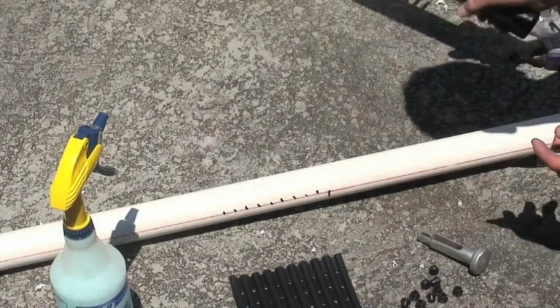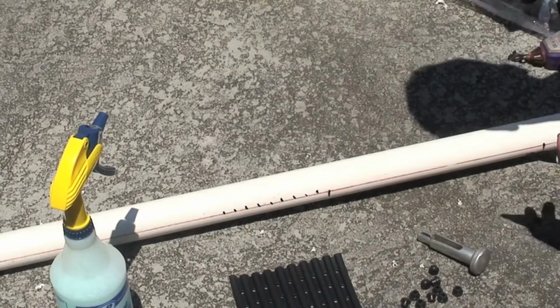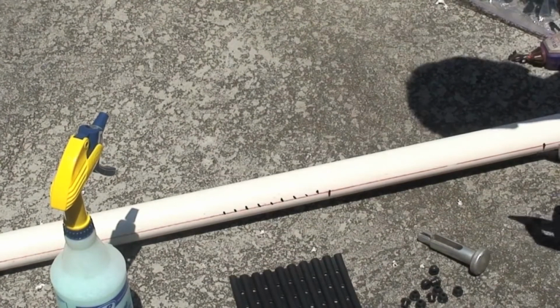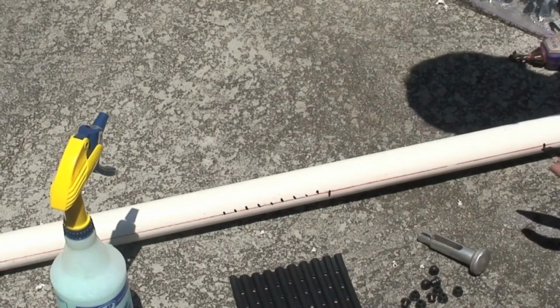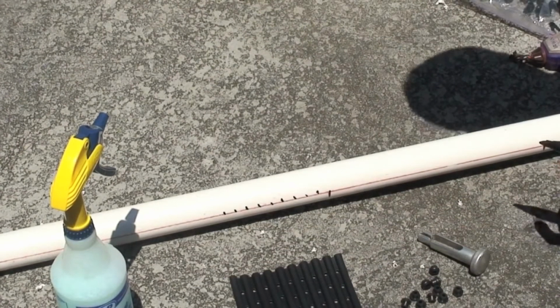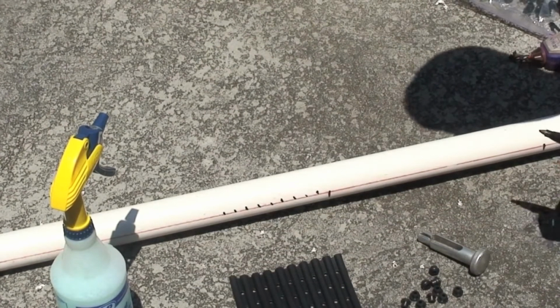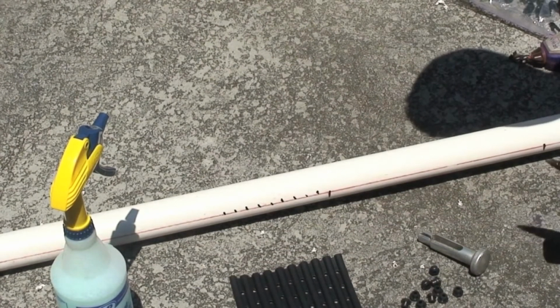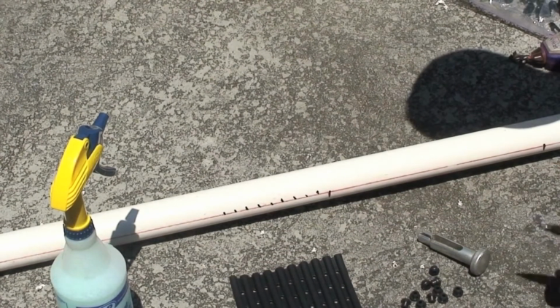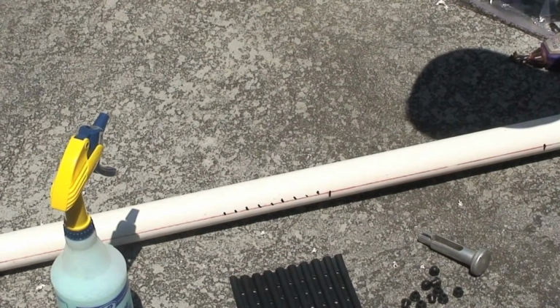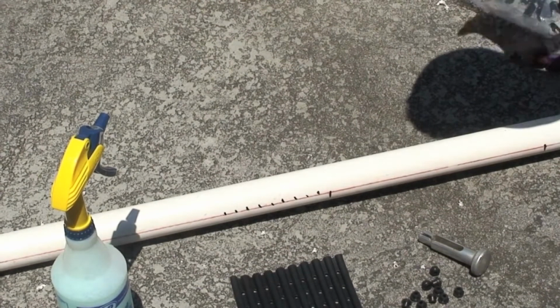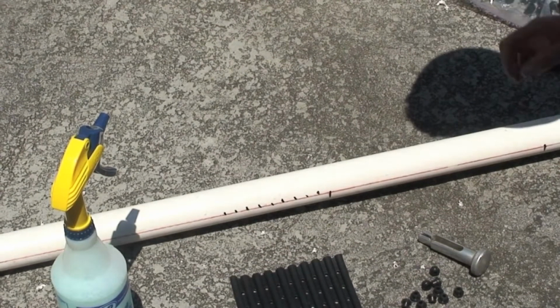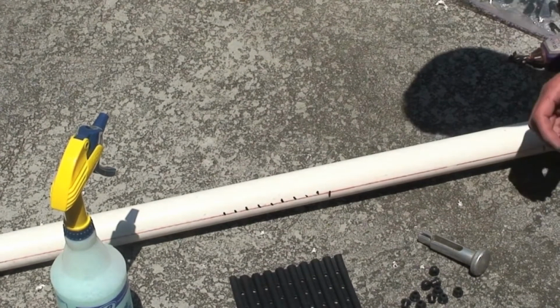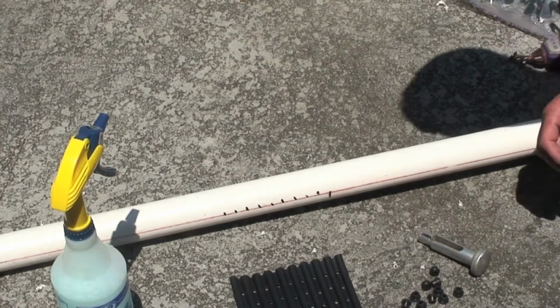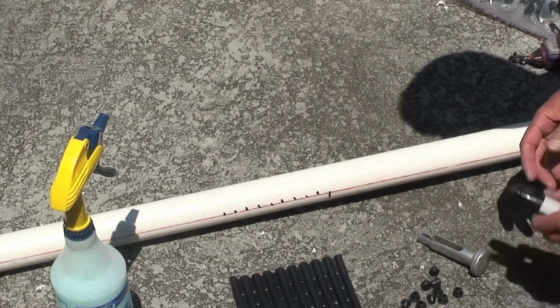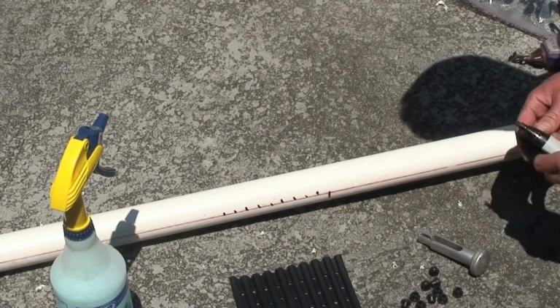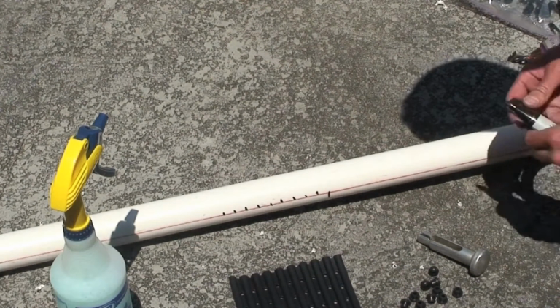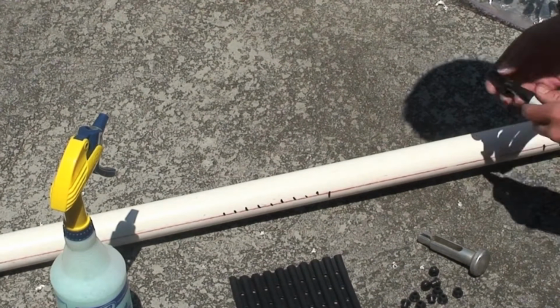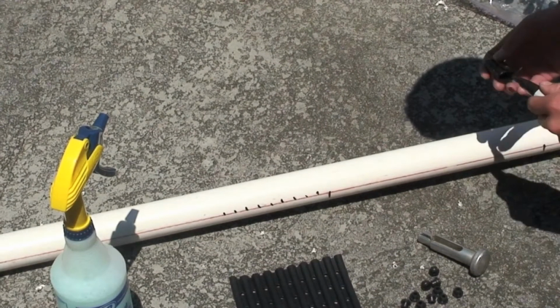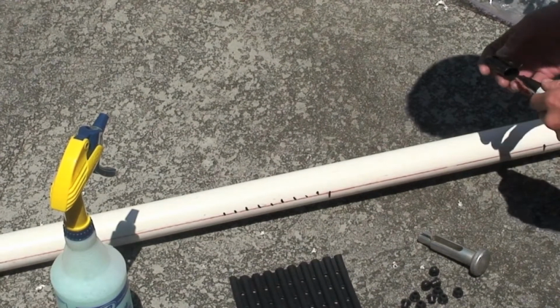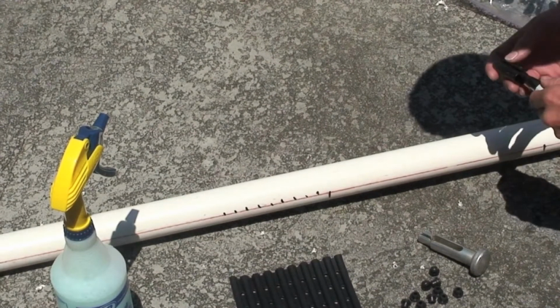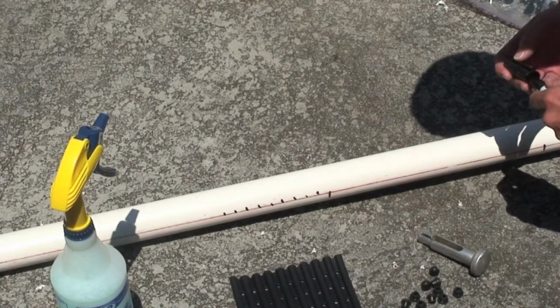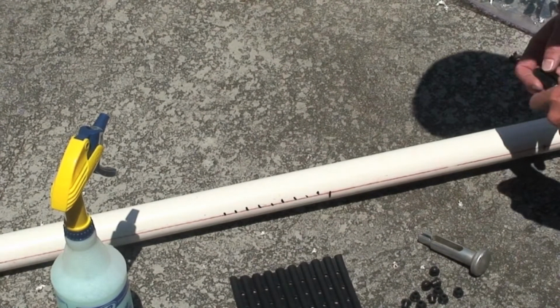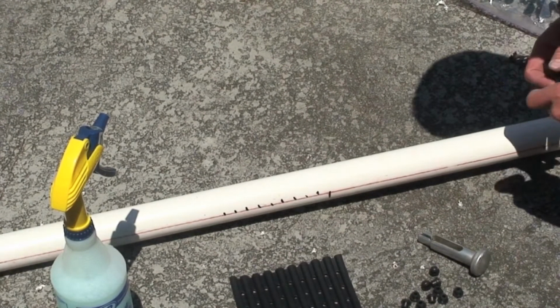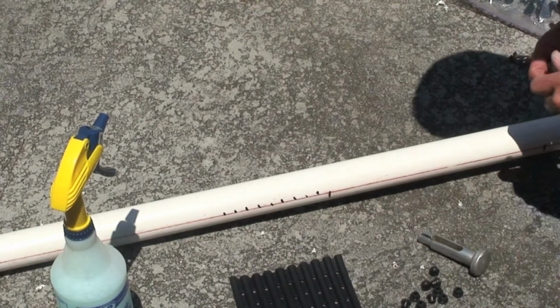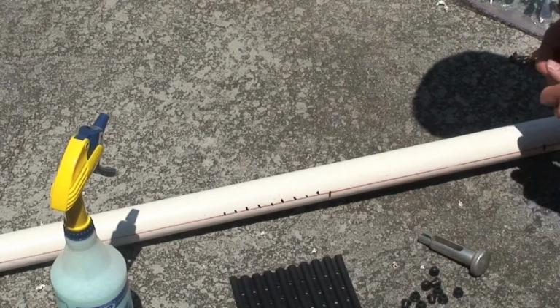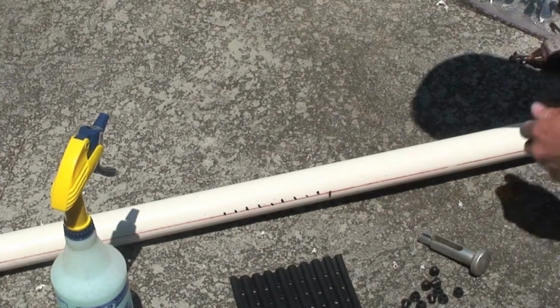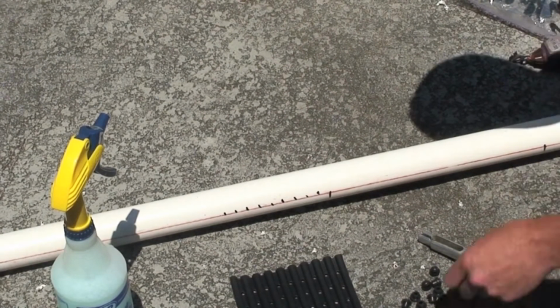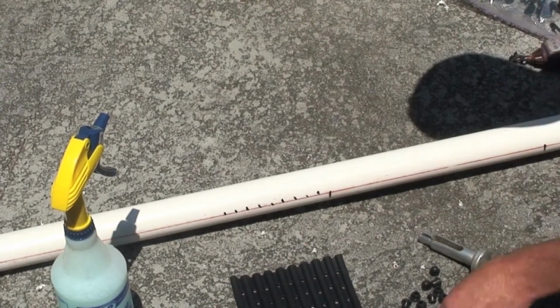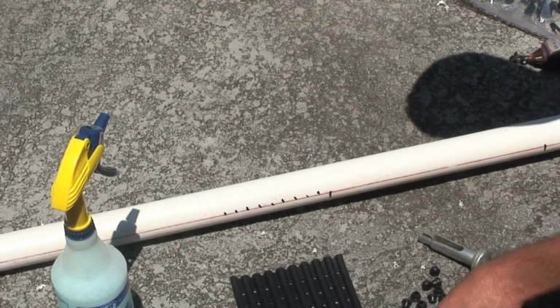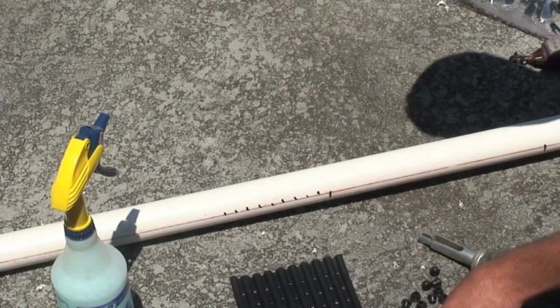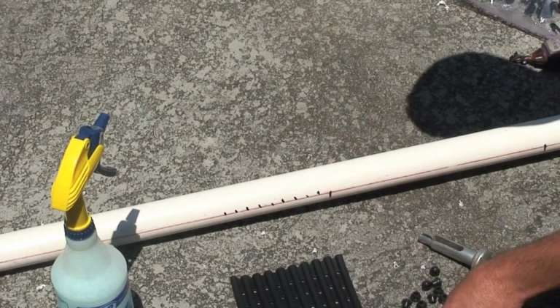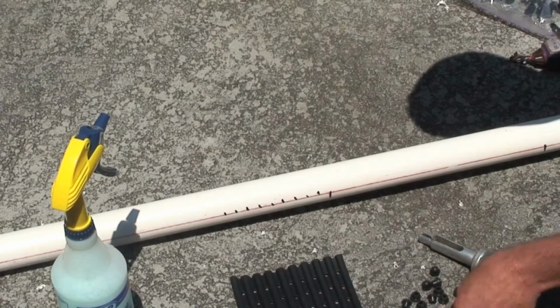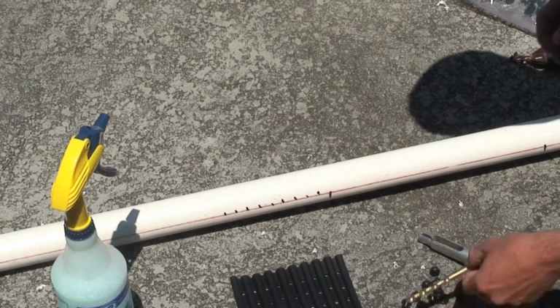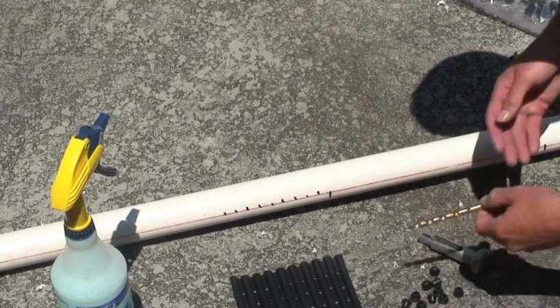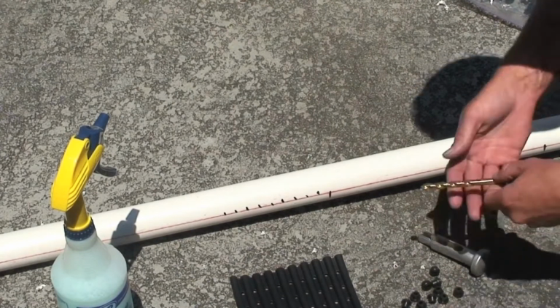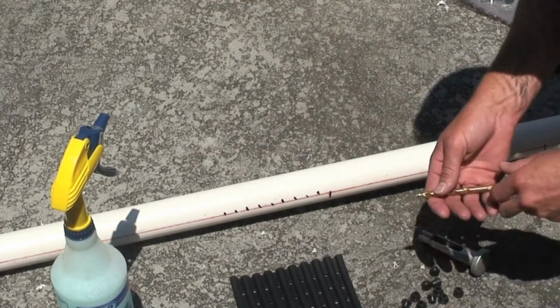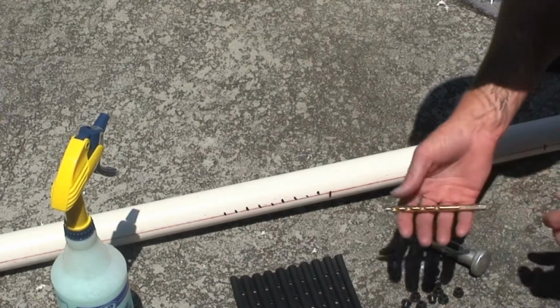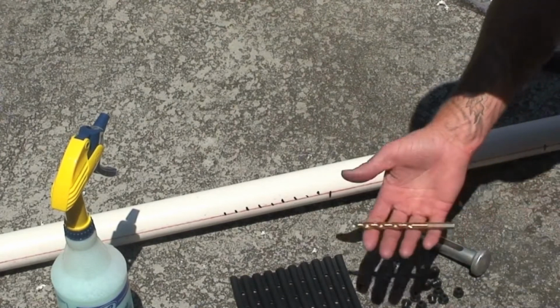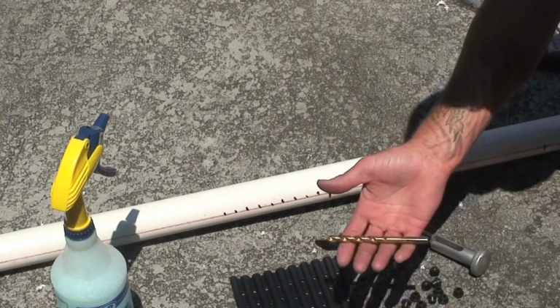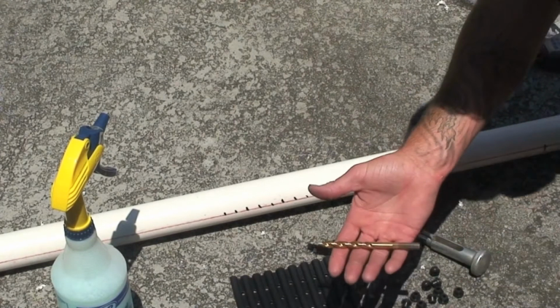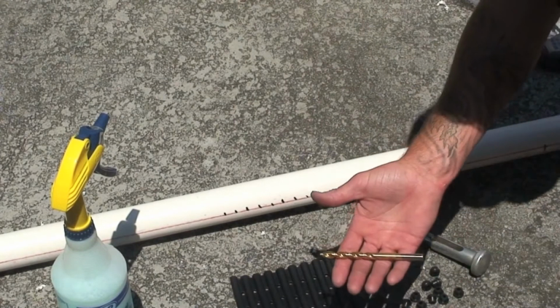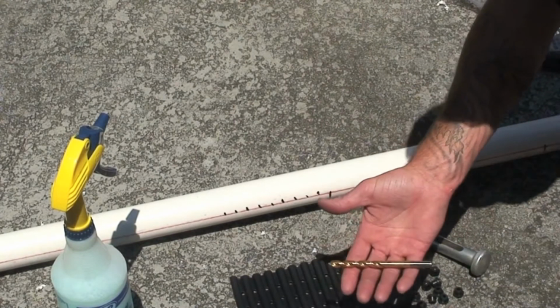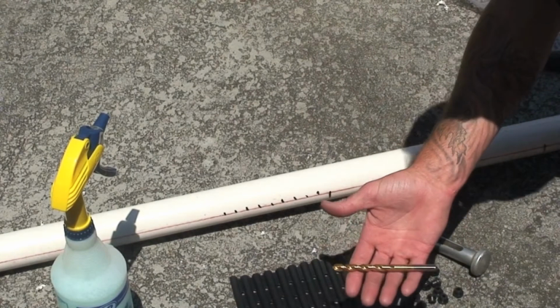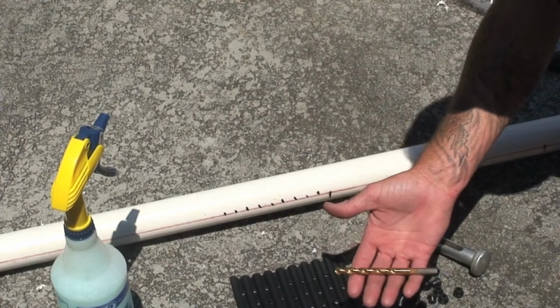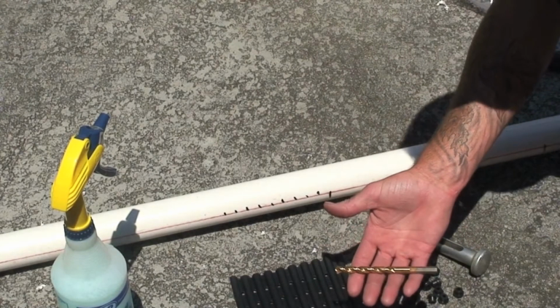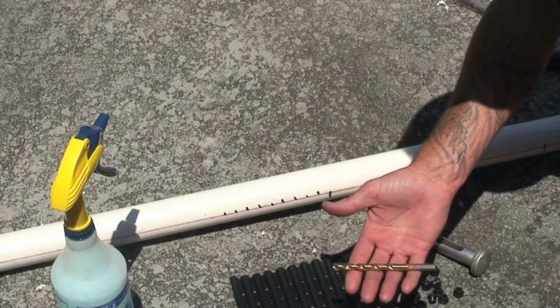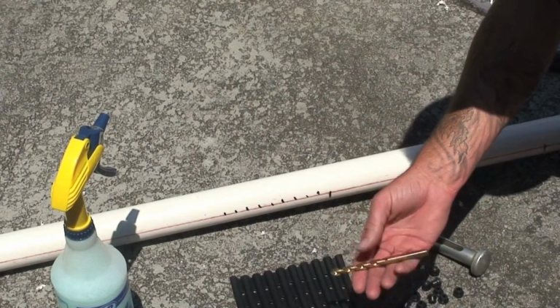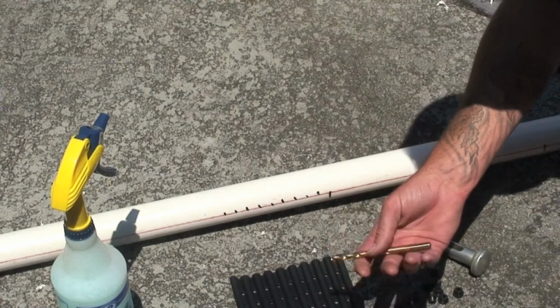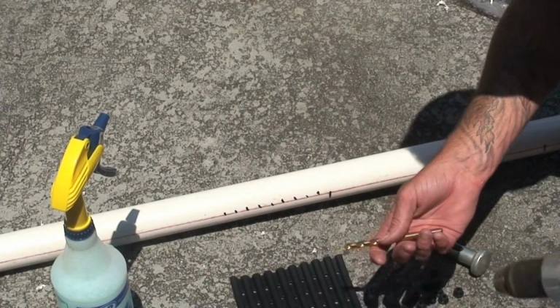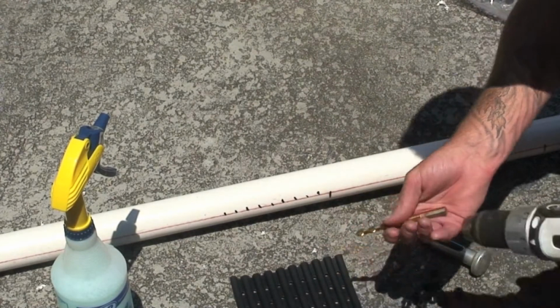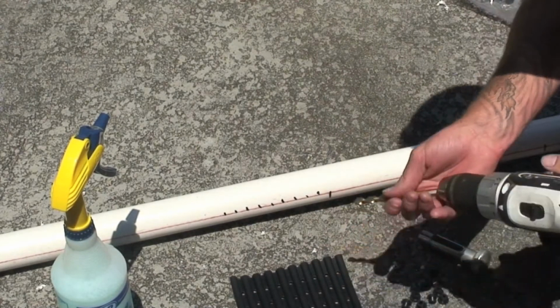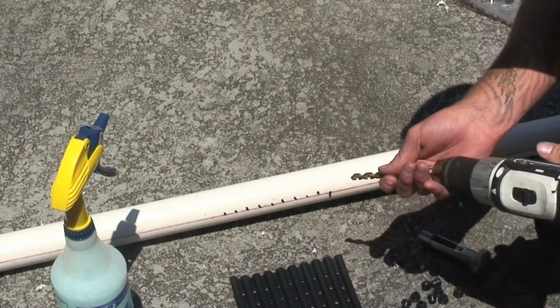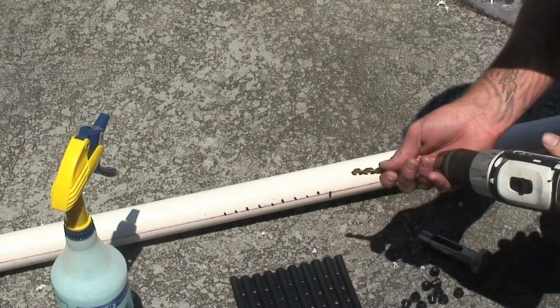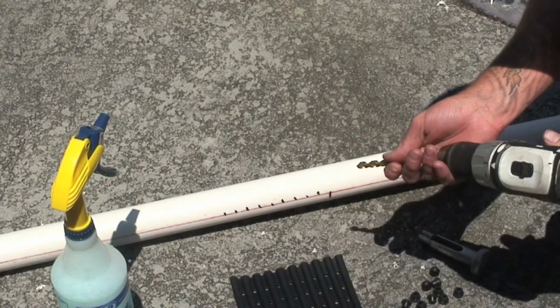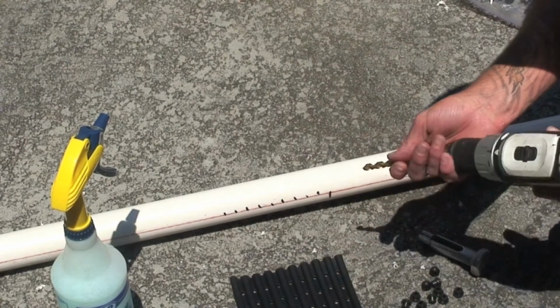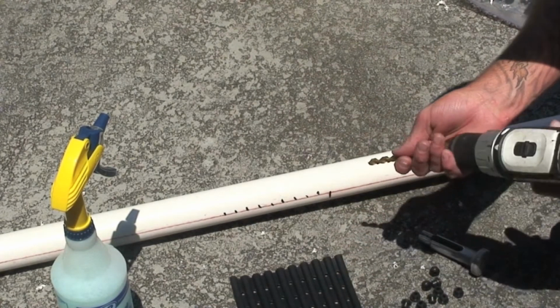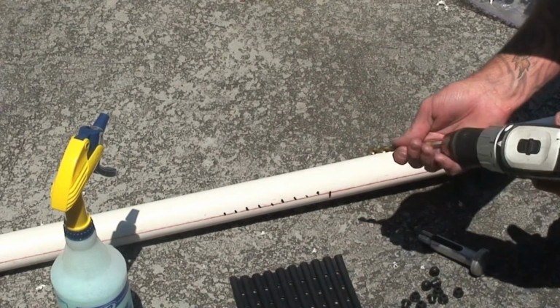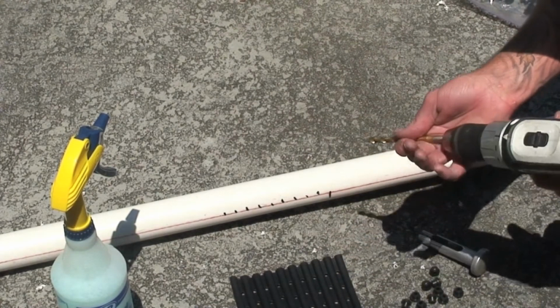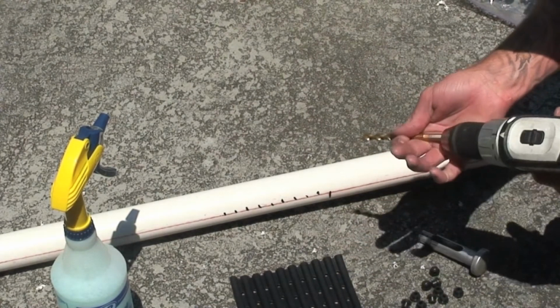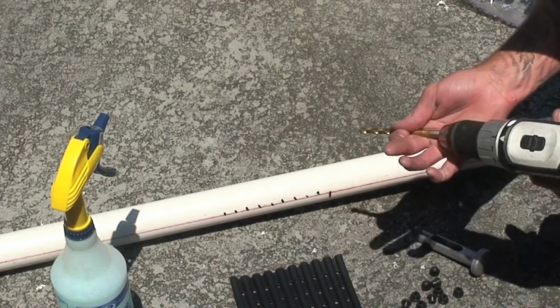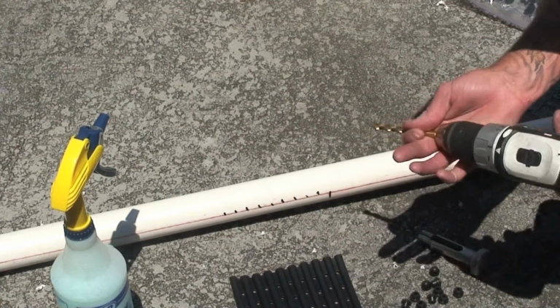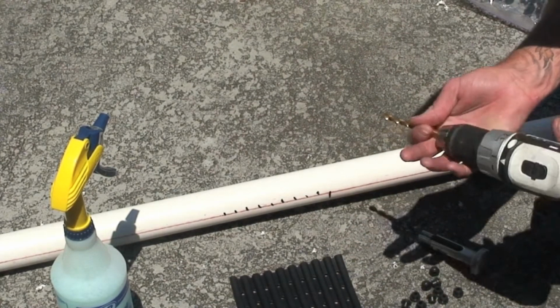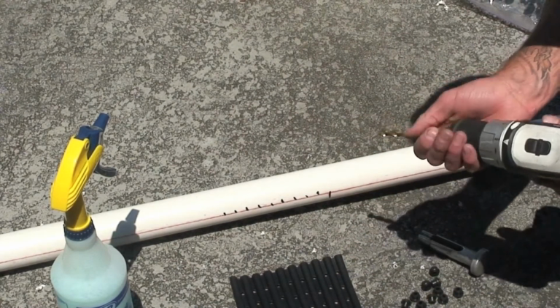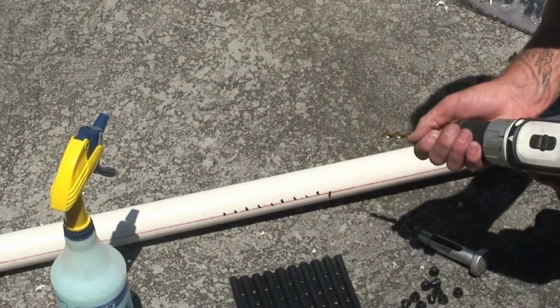Once you've marked the holes, using the 21/64th drill bit, you drill each of the holes.